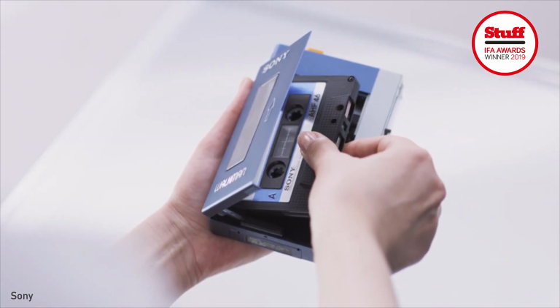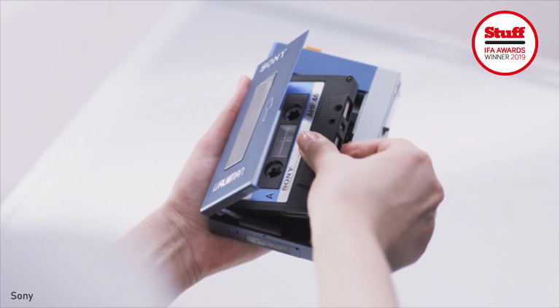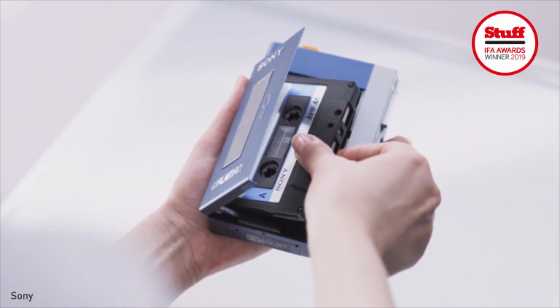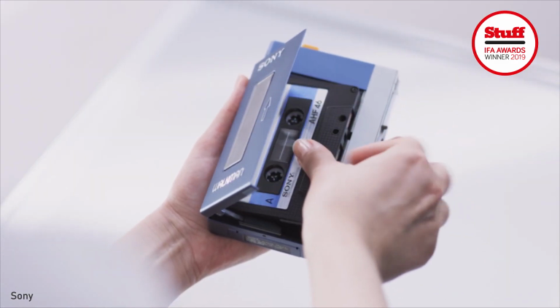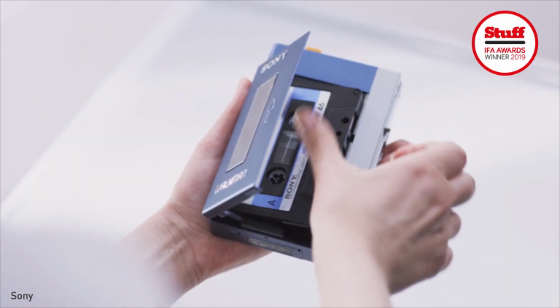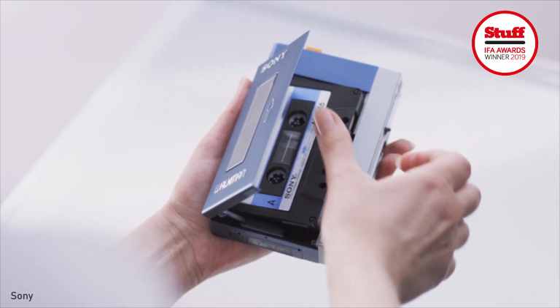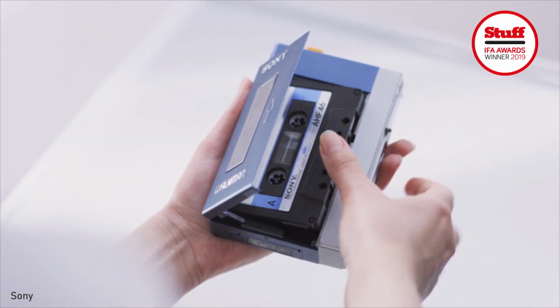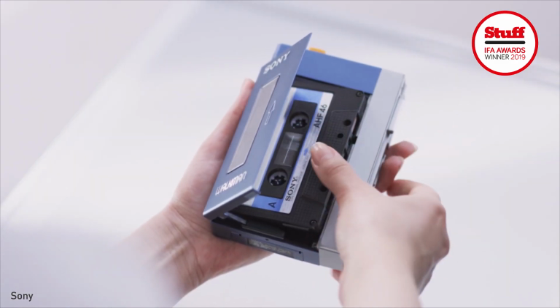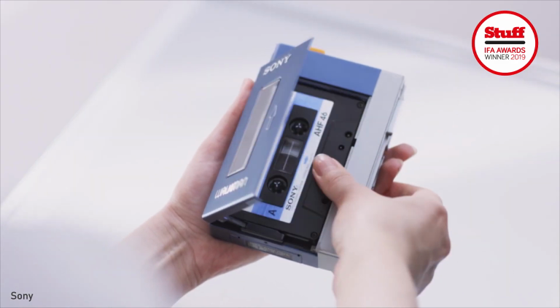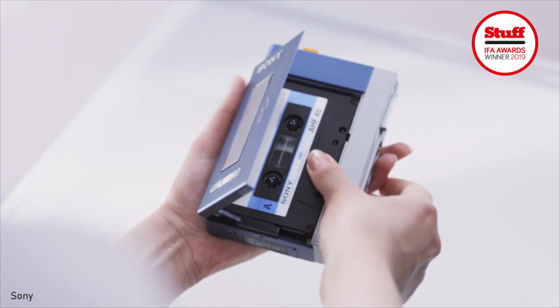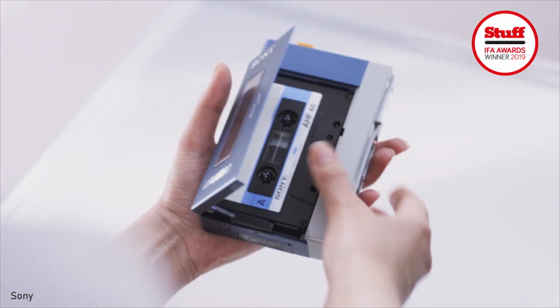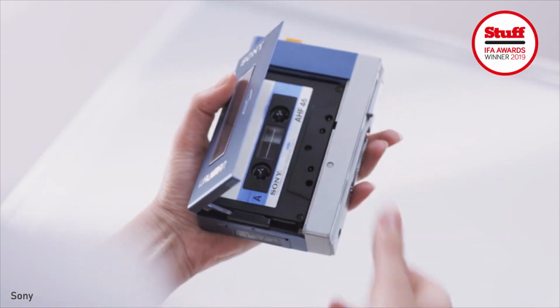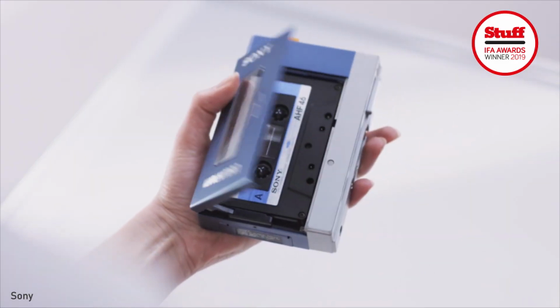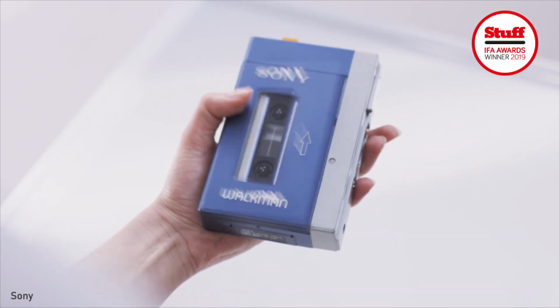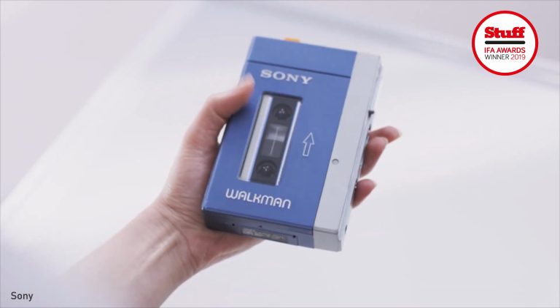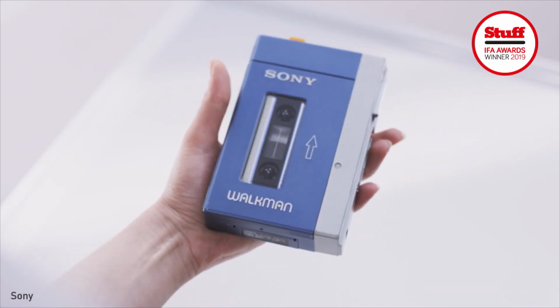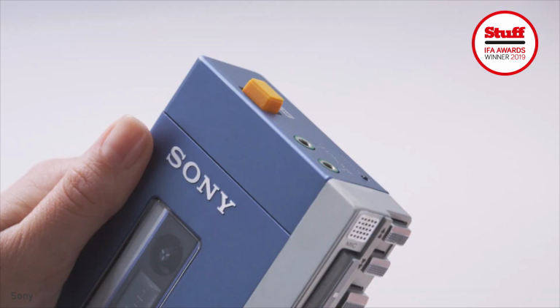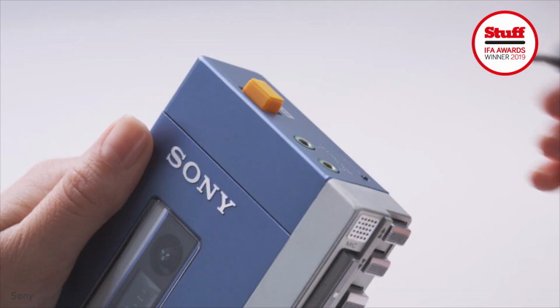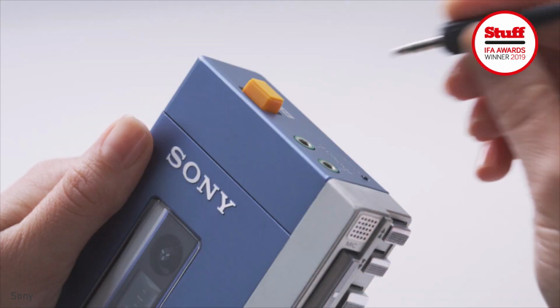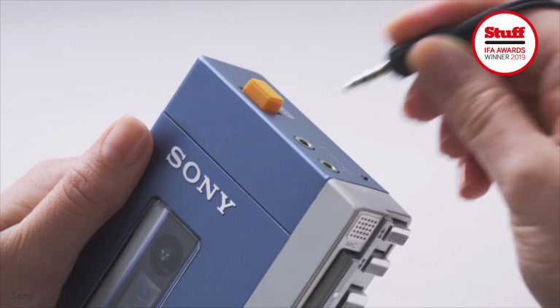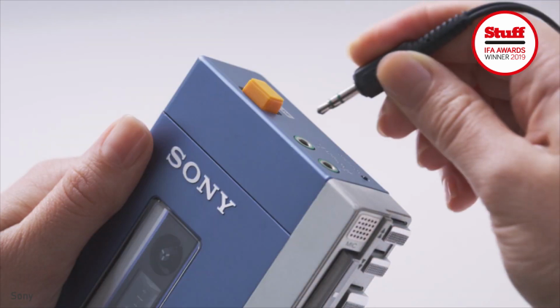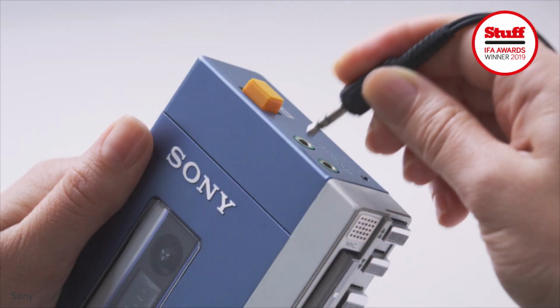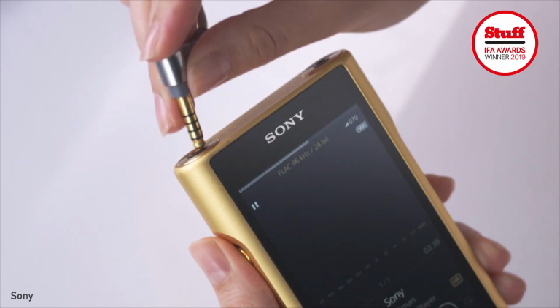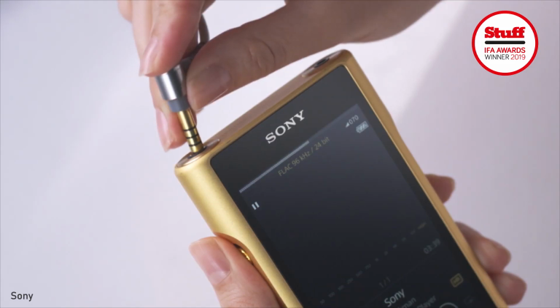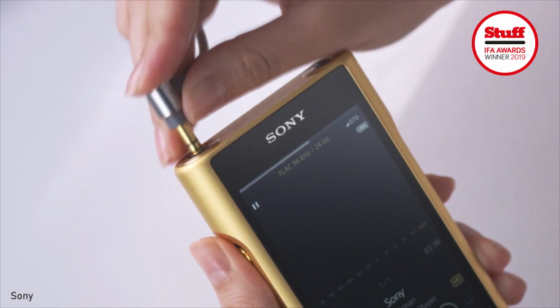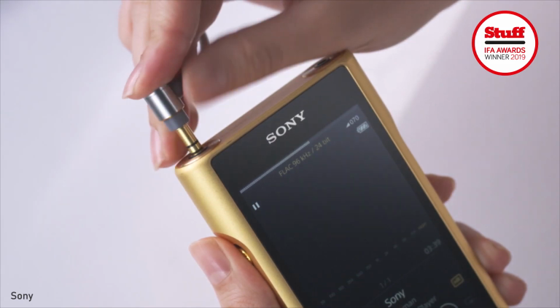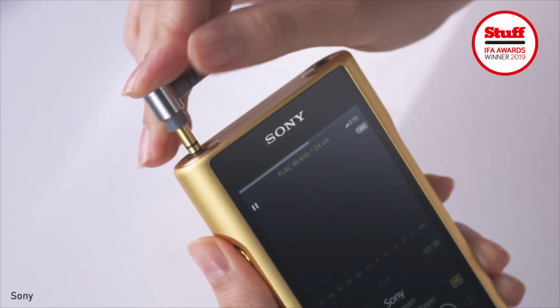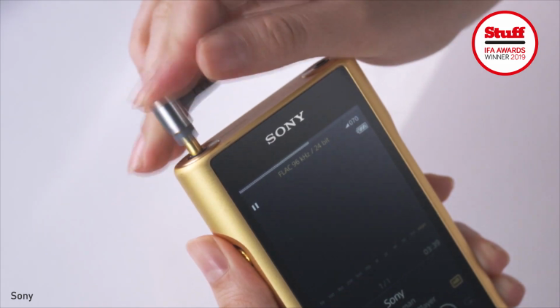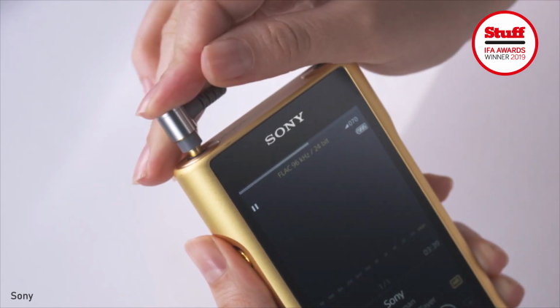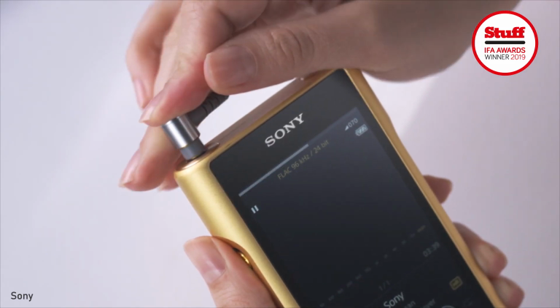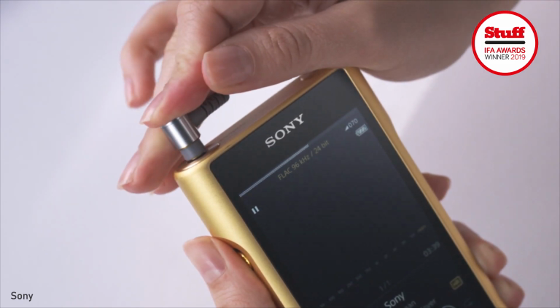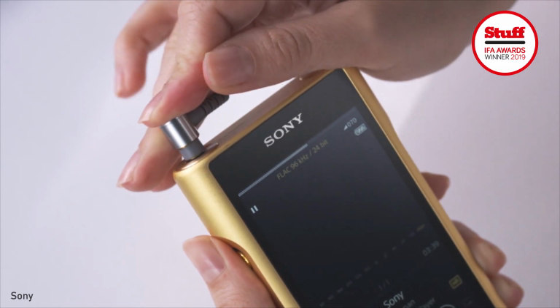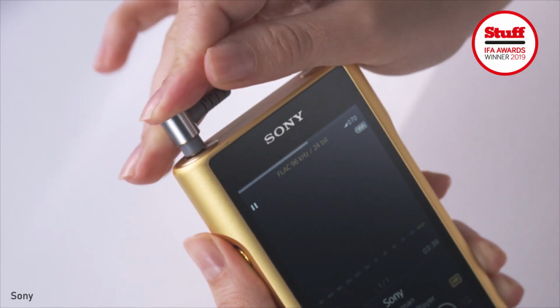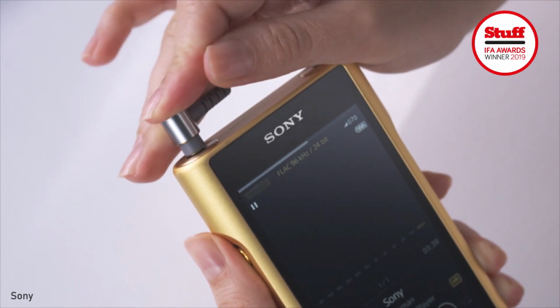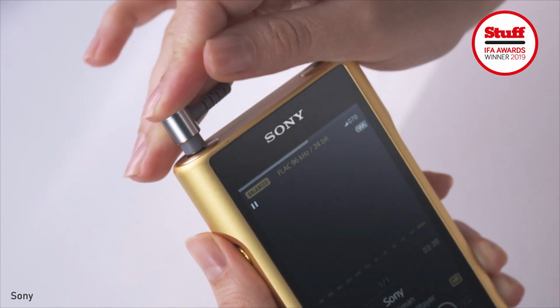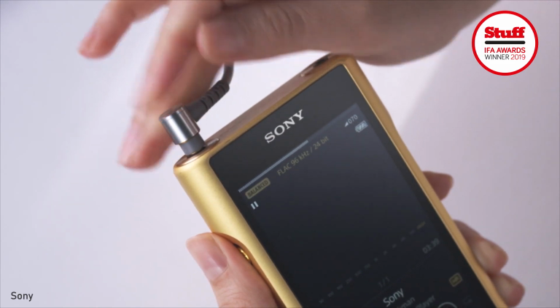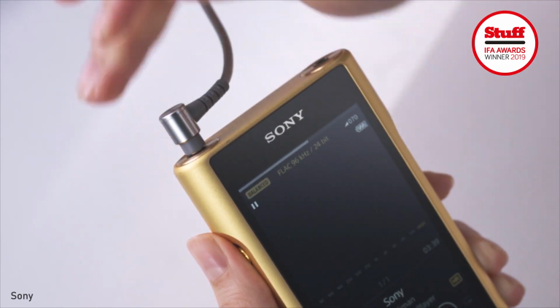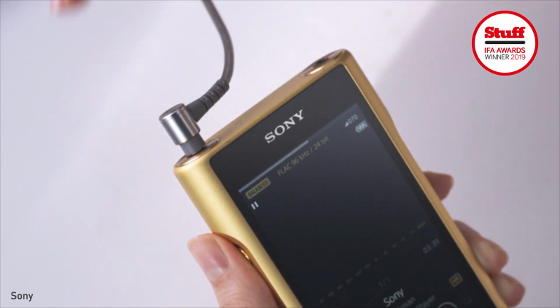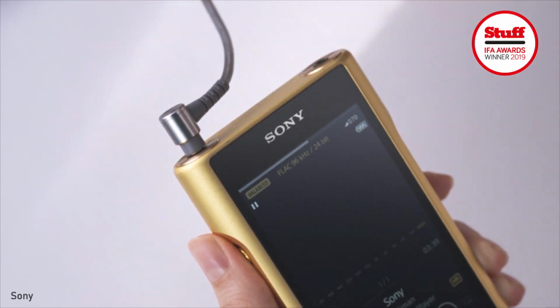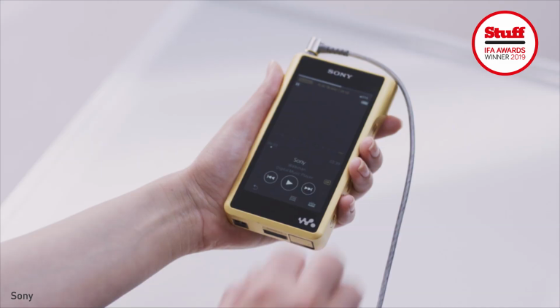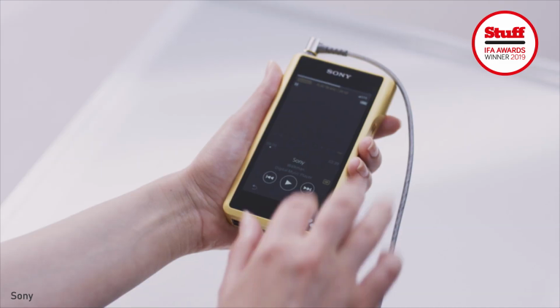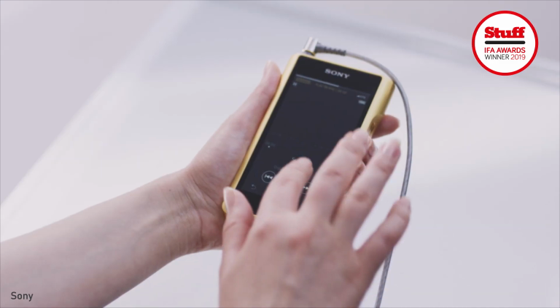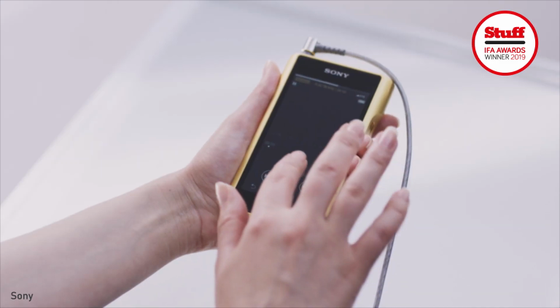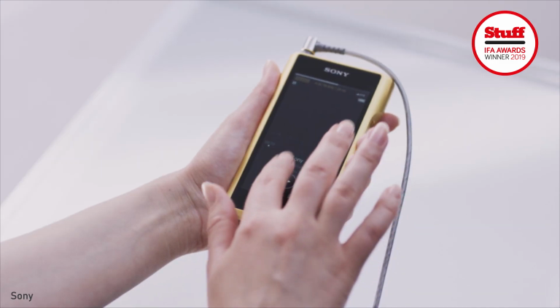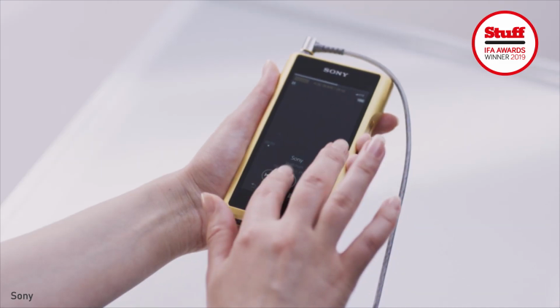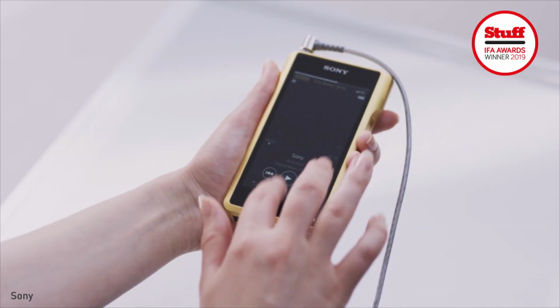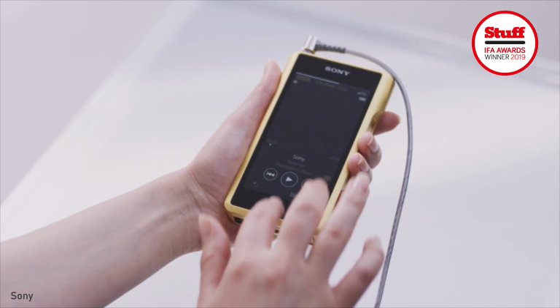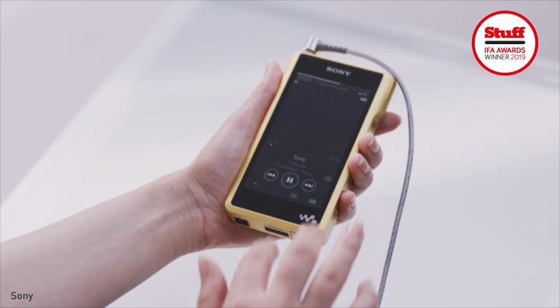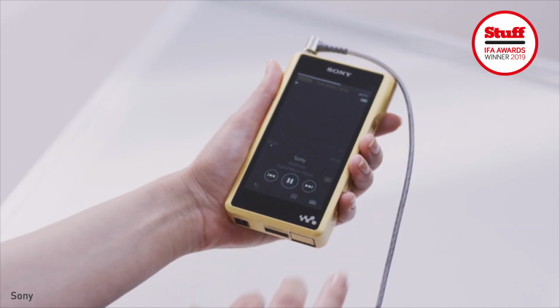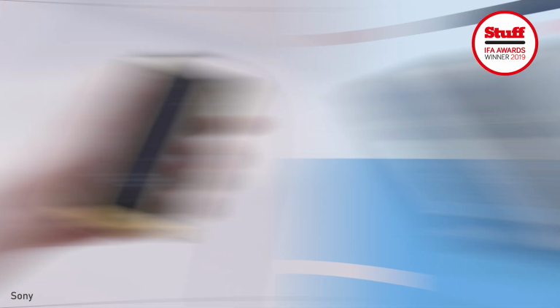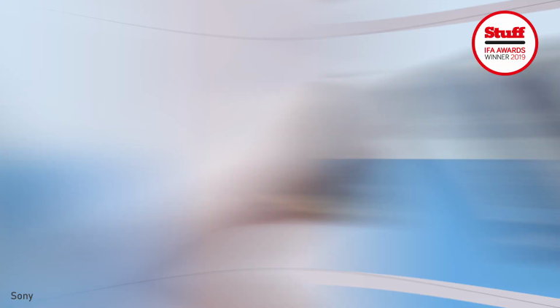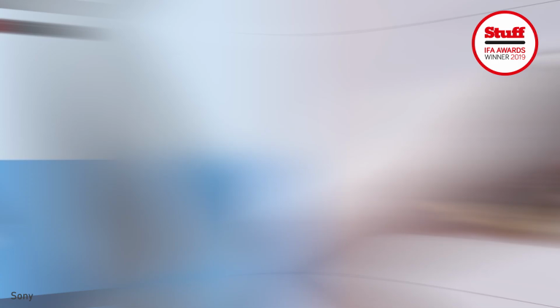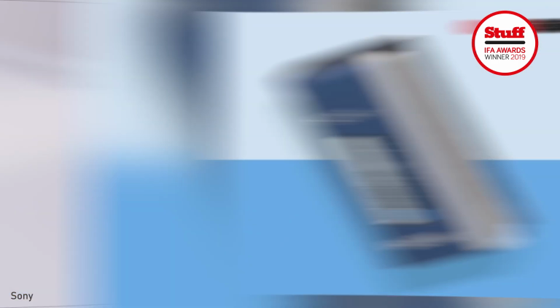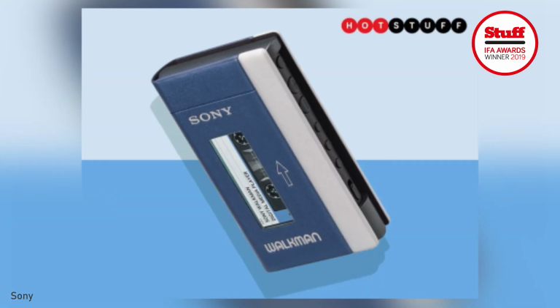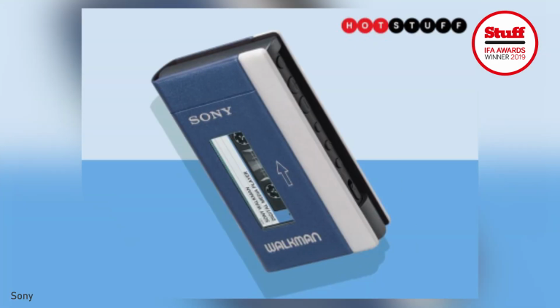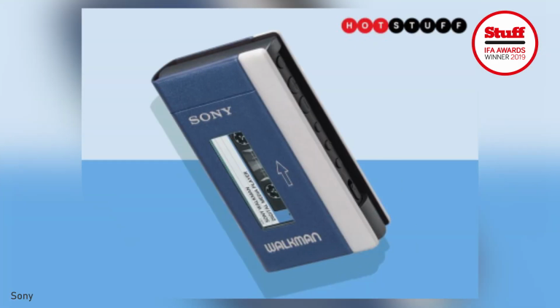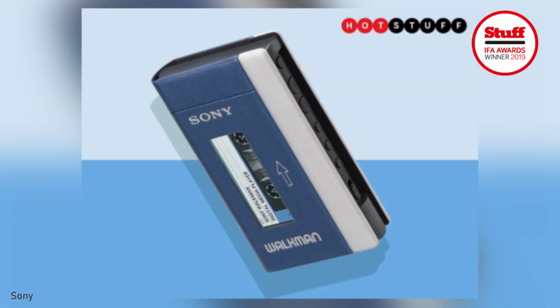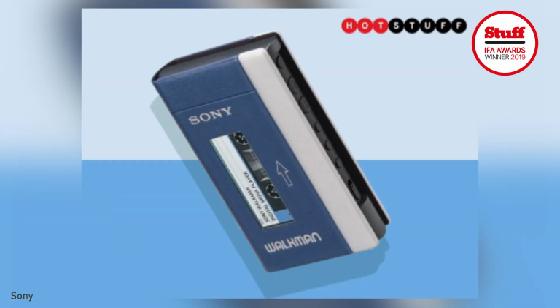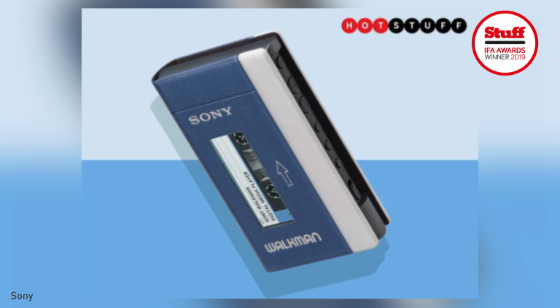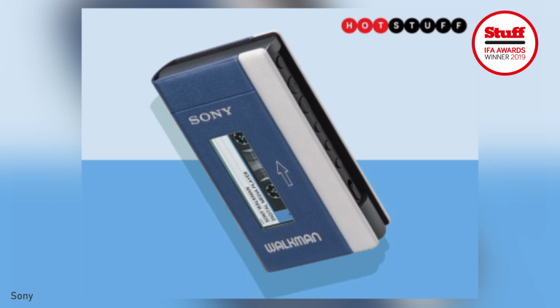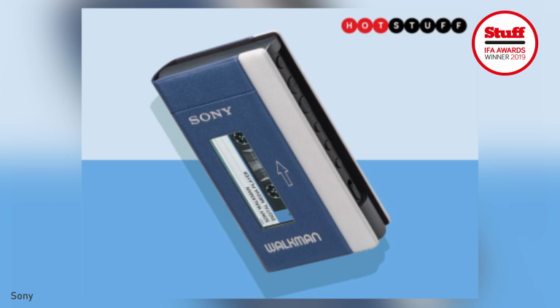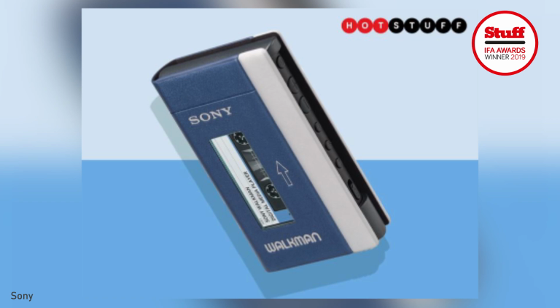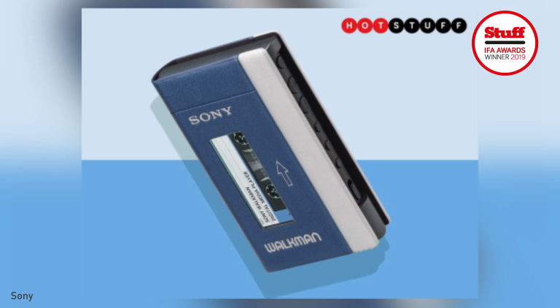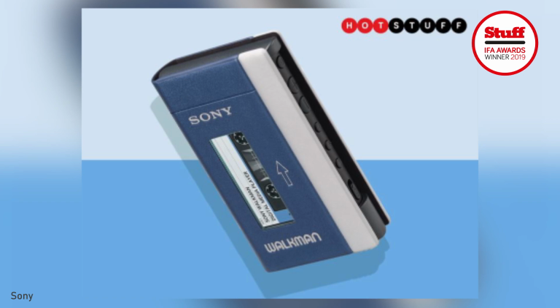Sony's first portable cassette player, a 40th anniversary edition NW-A100TPS.